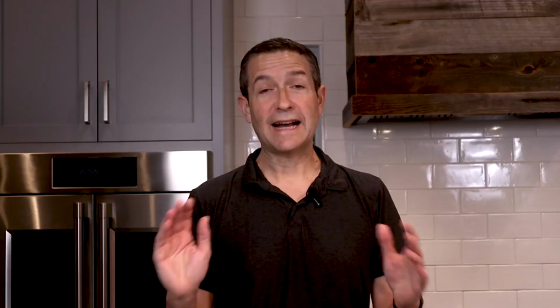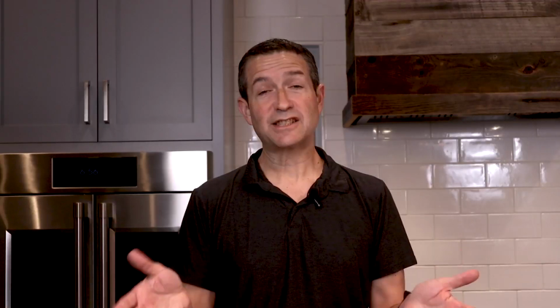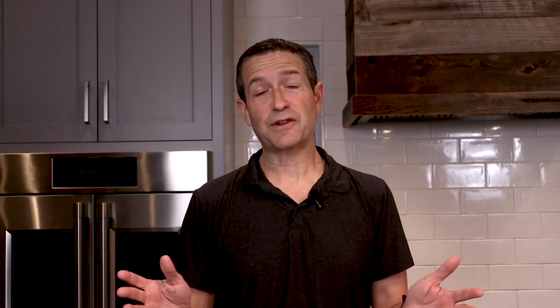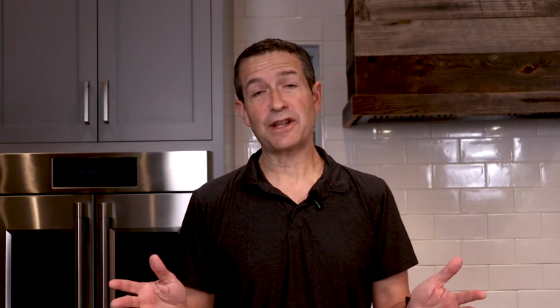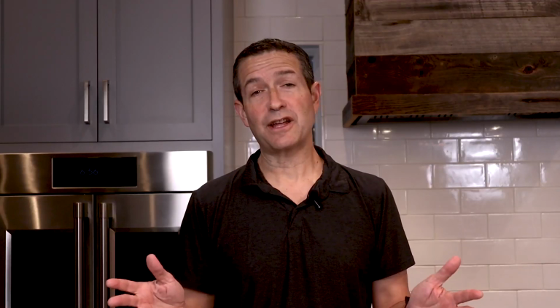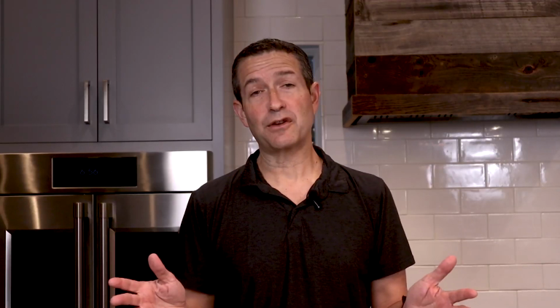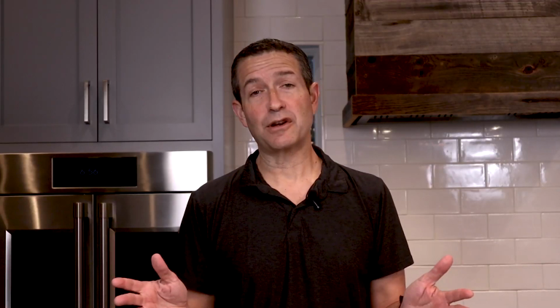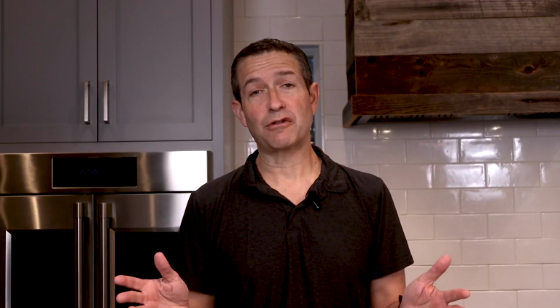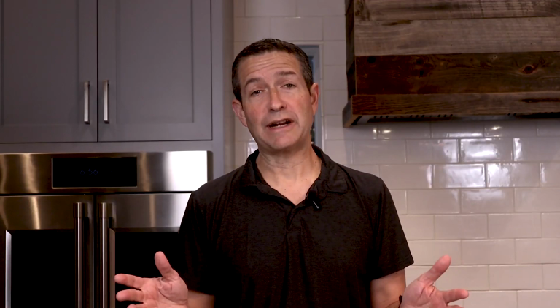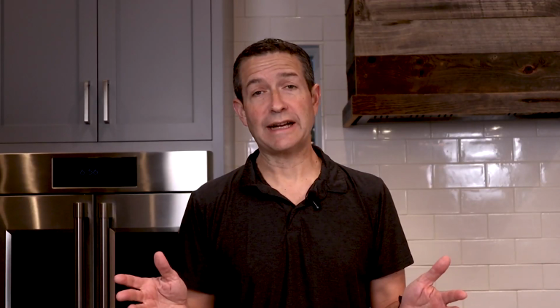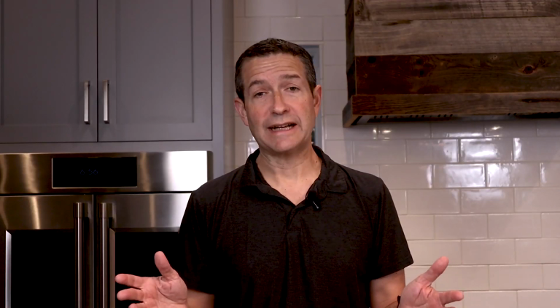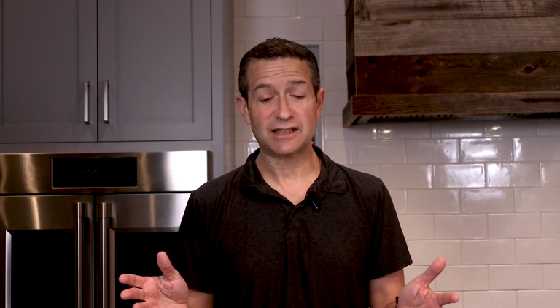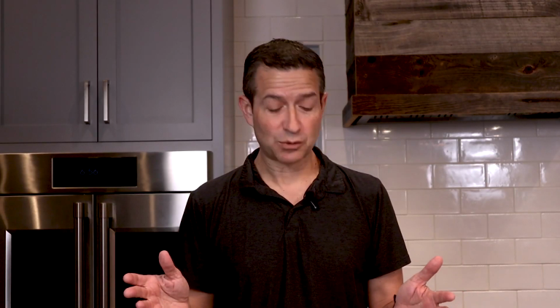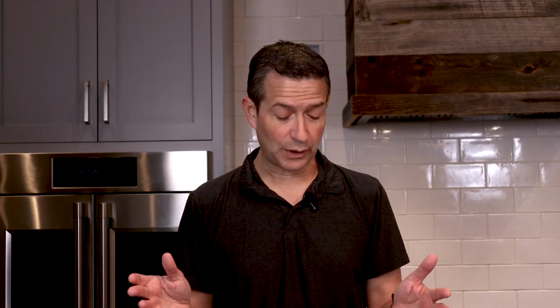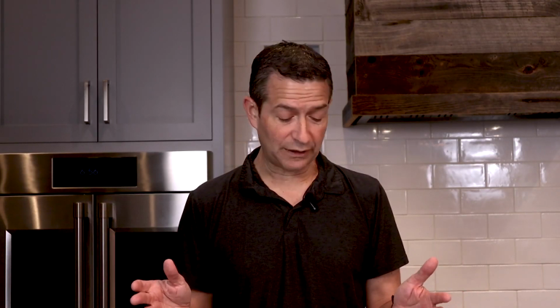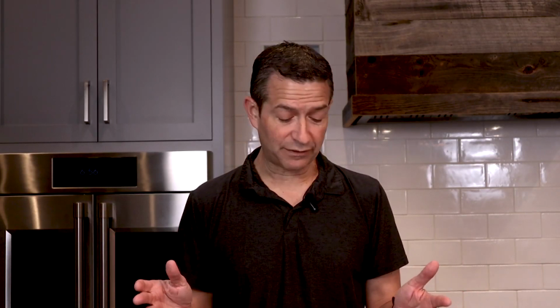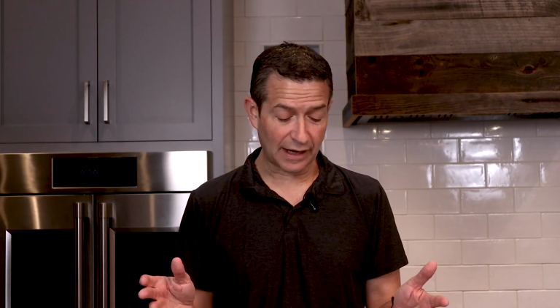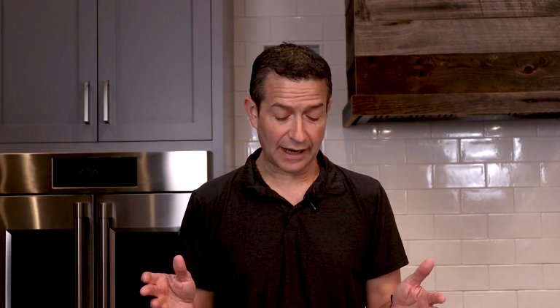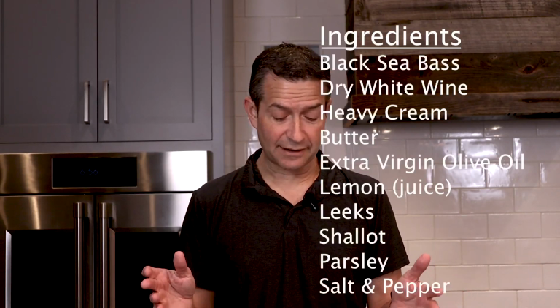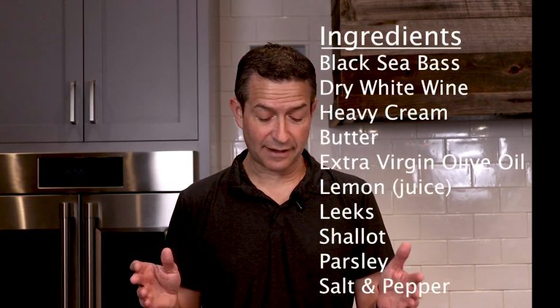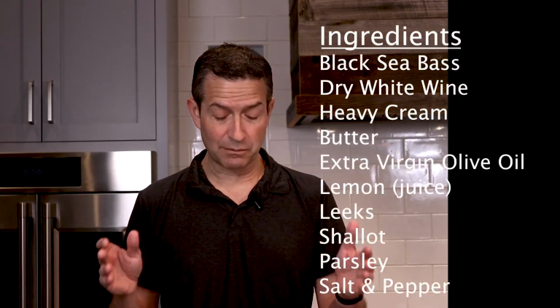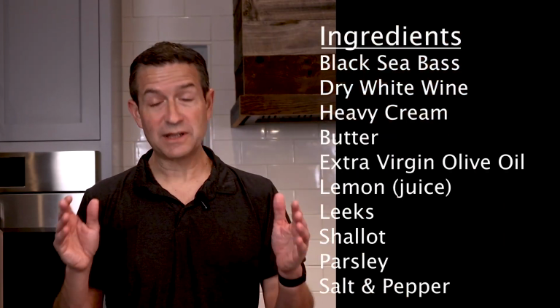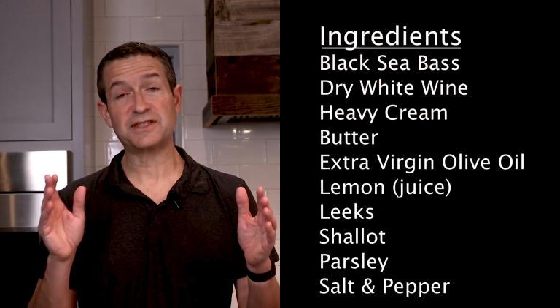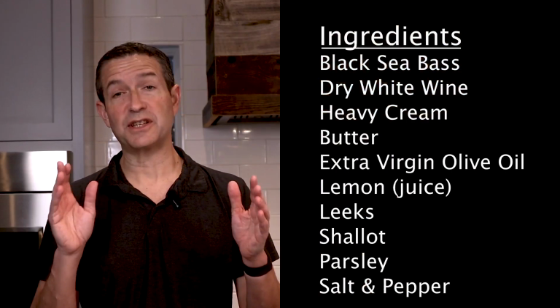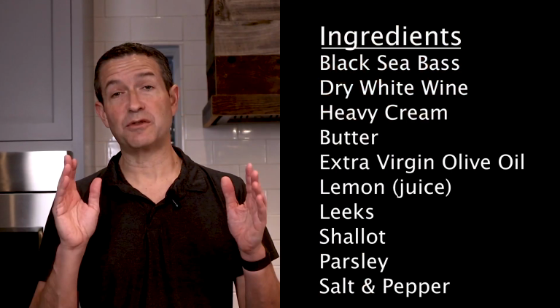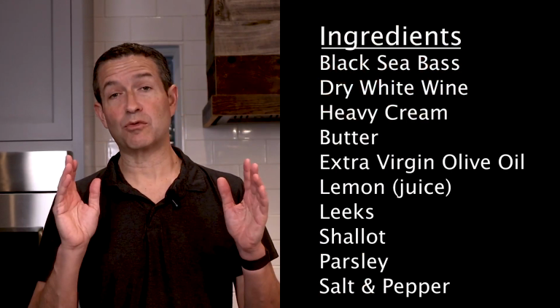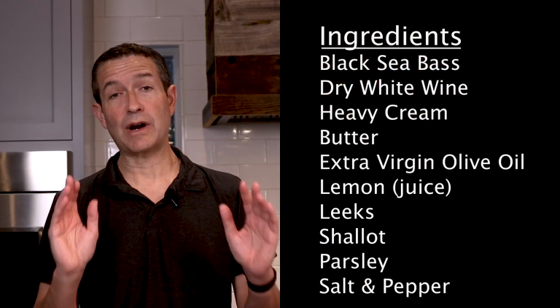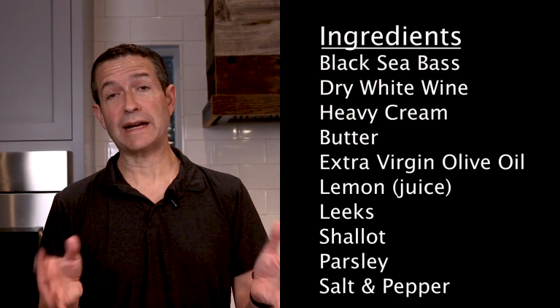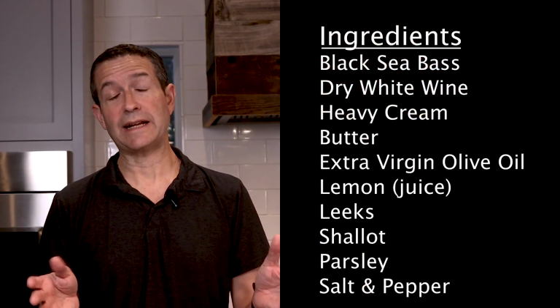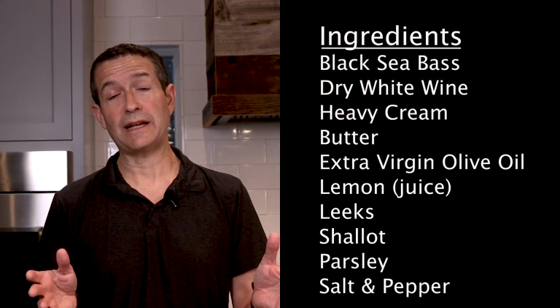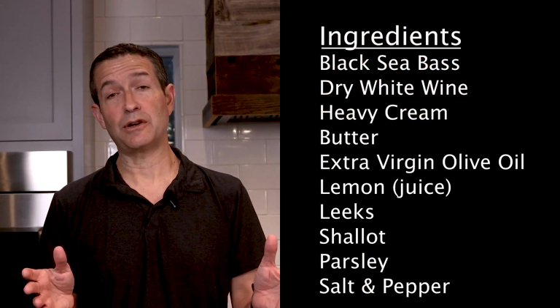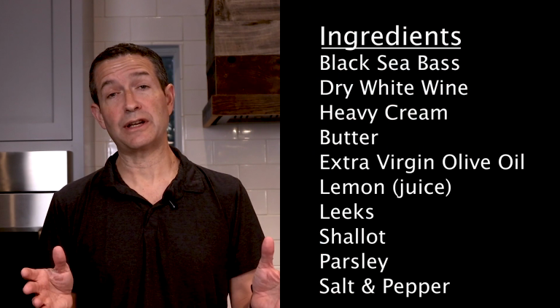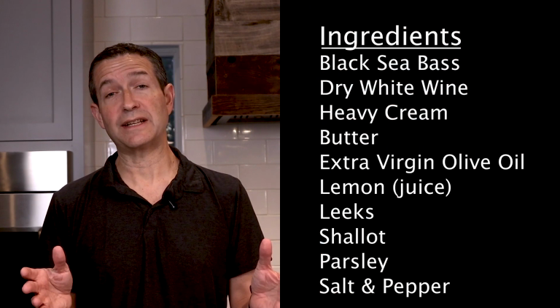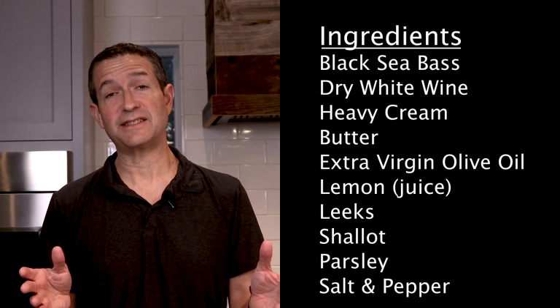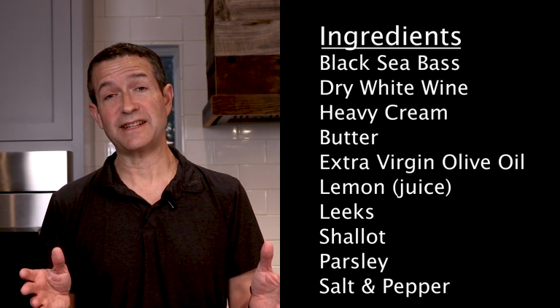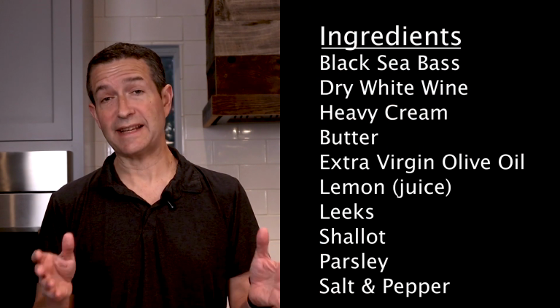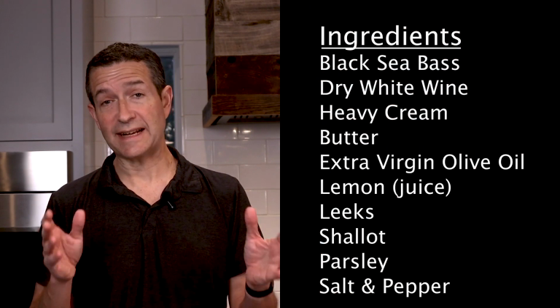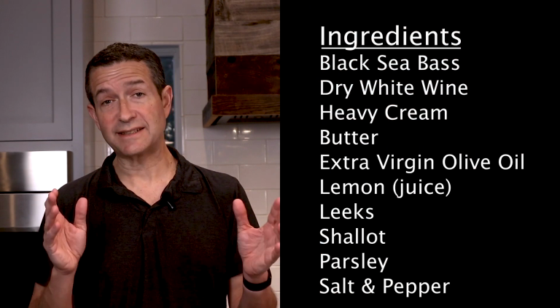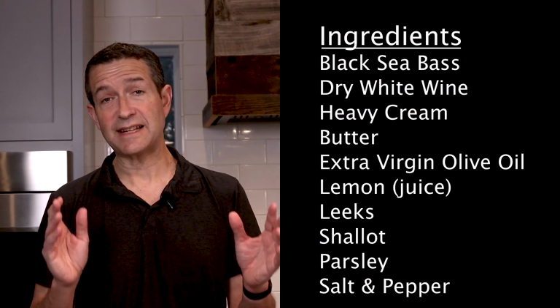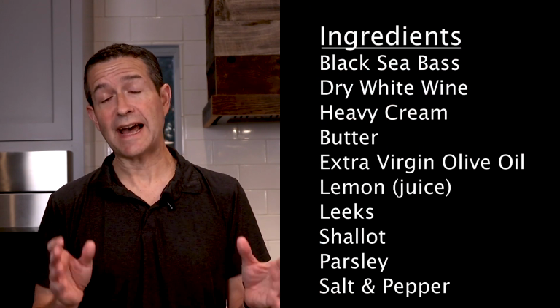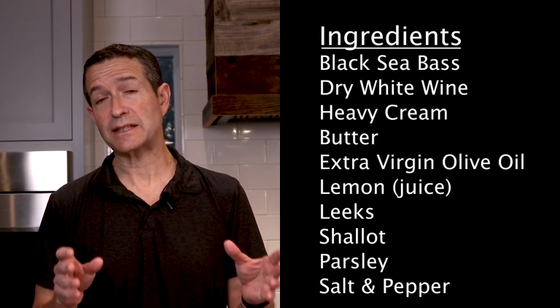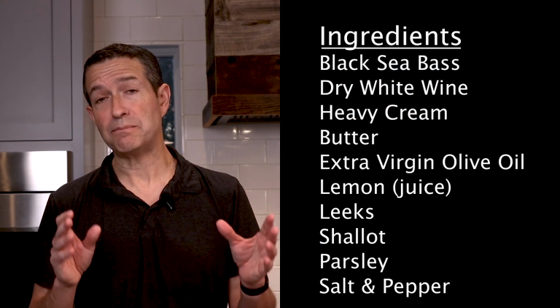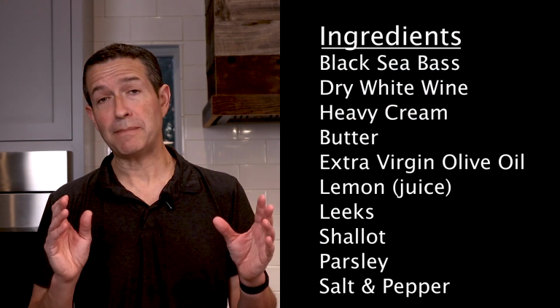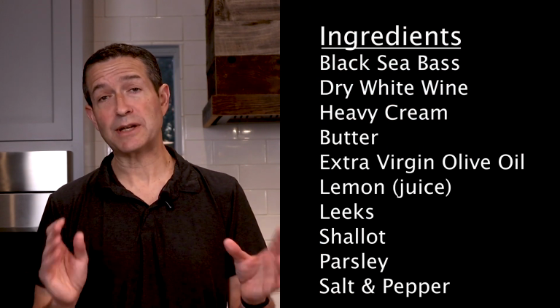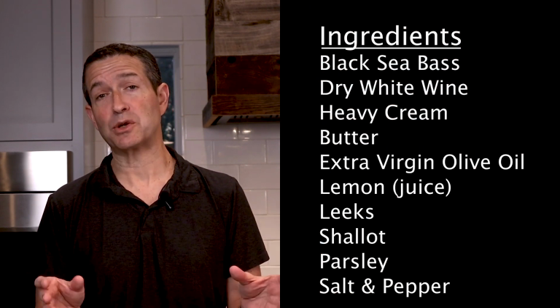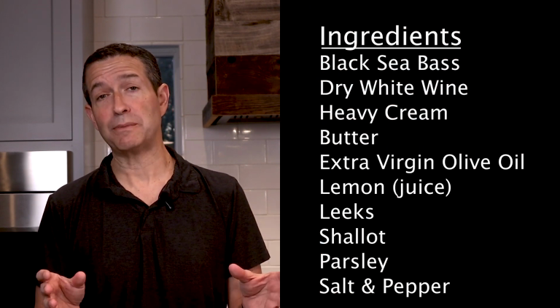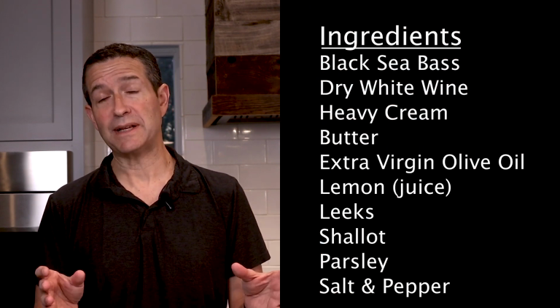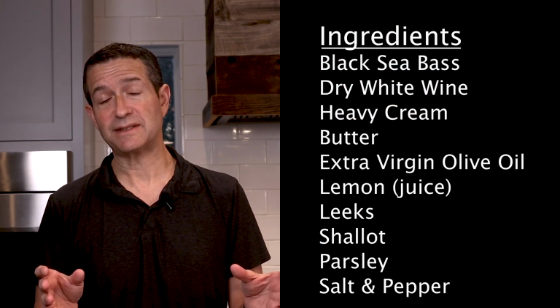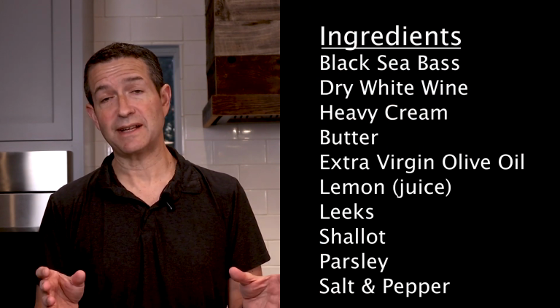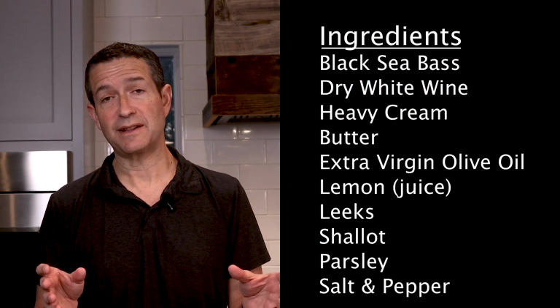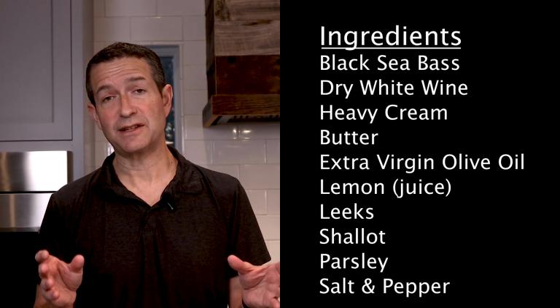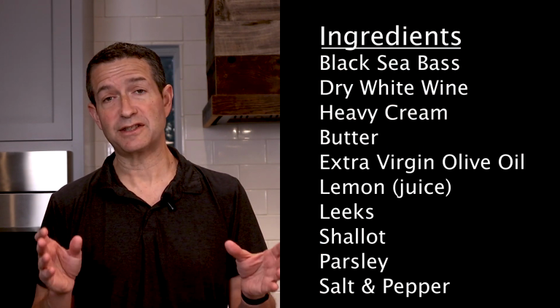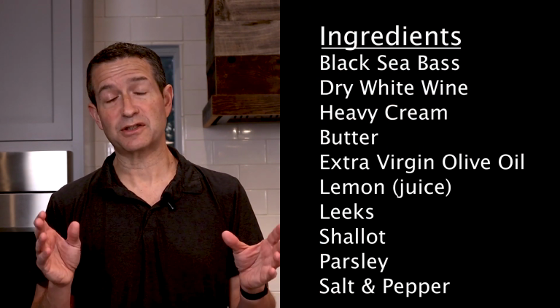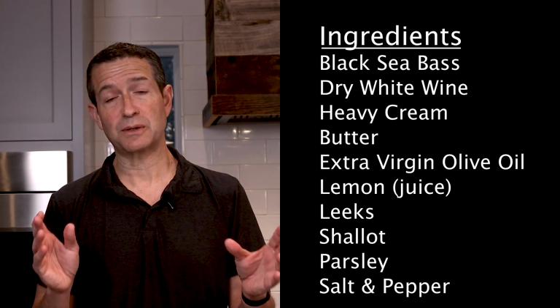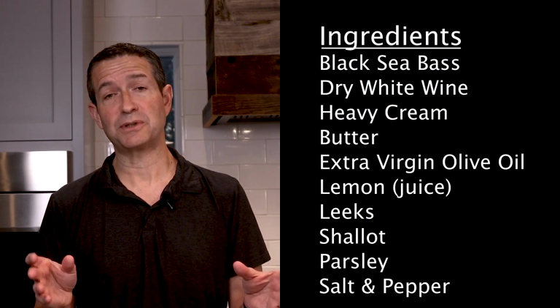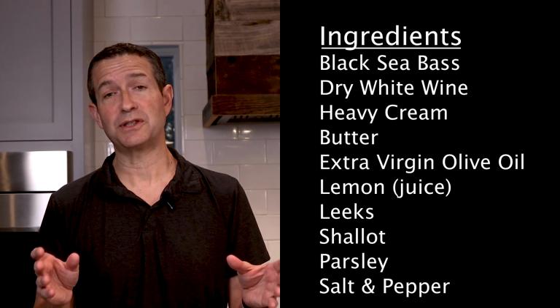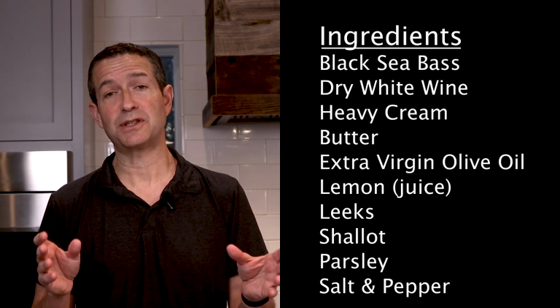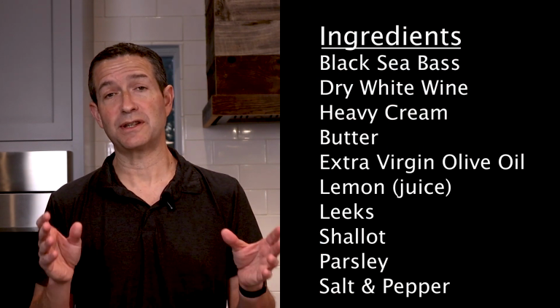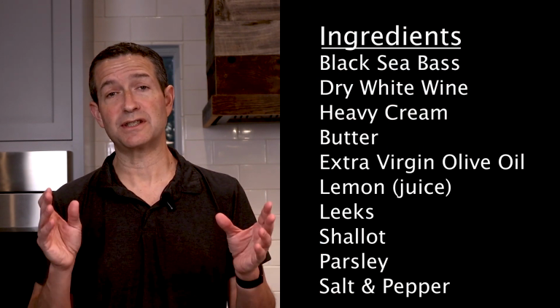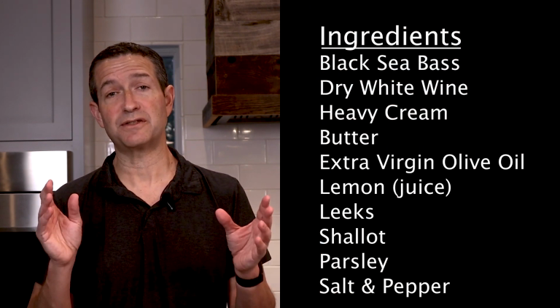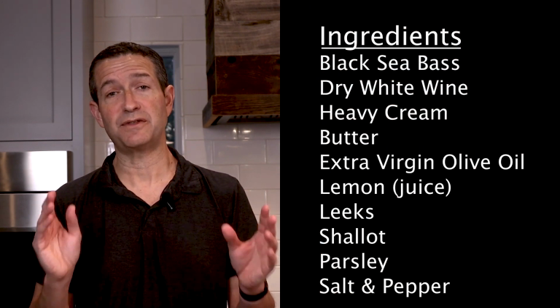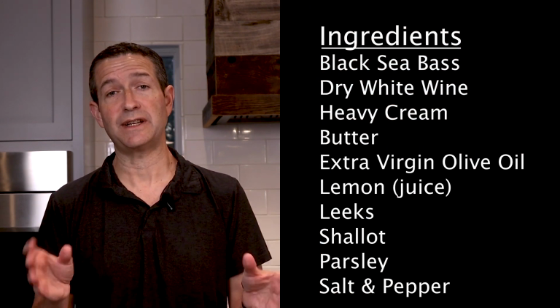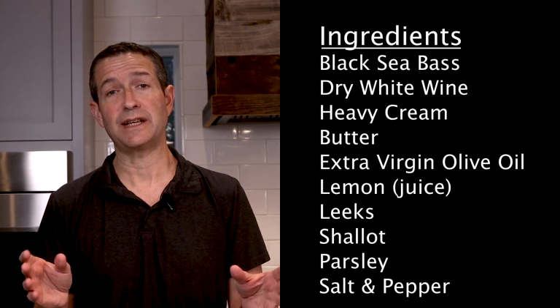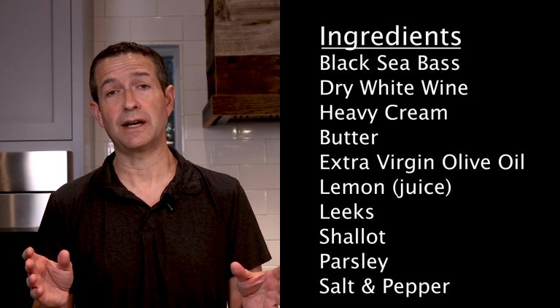As for the other ingredients, we've got them listed right here. You can see the exact measurements in the description to this video.